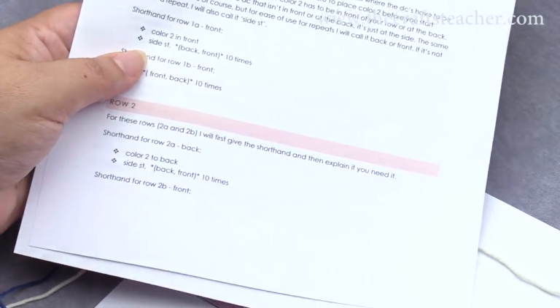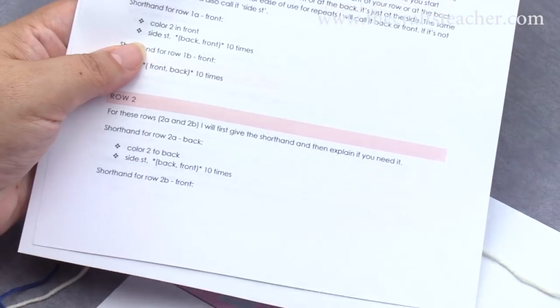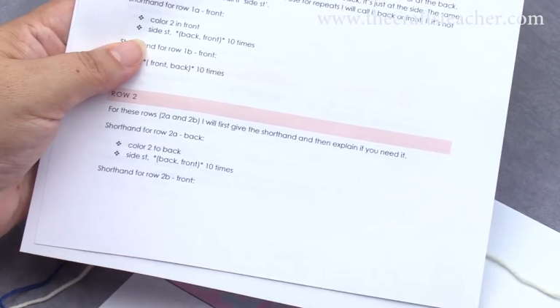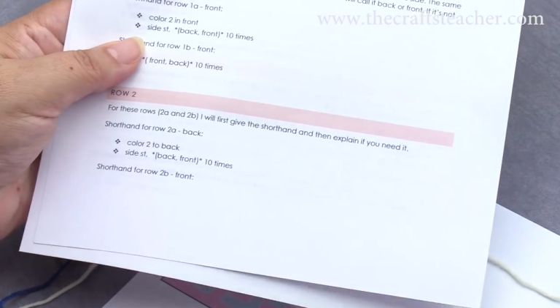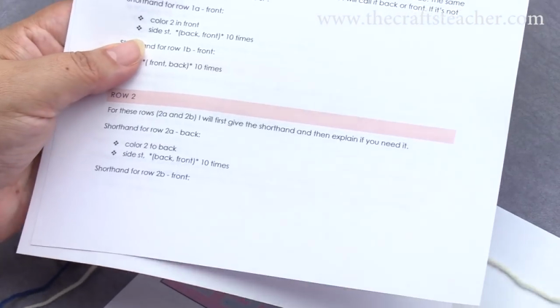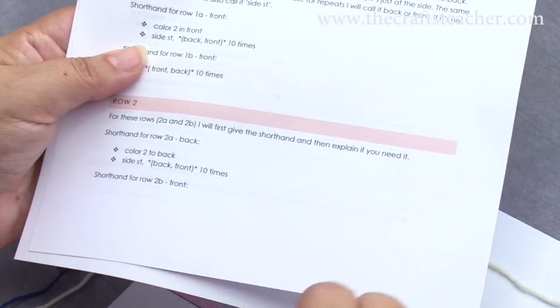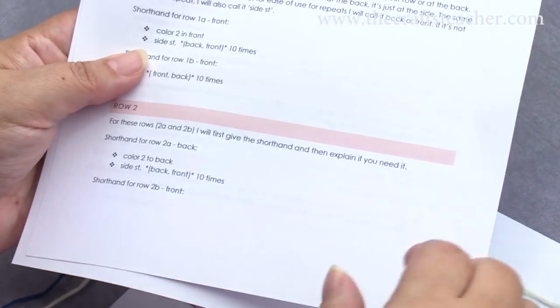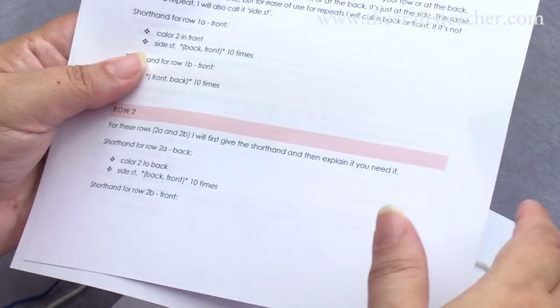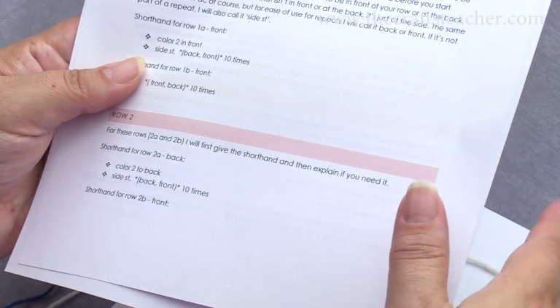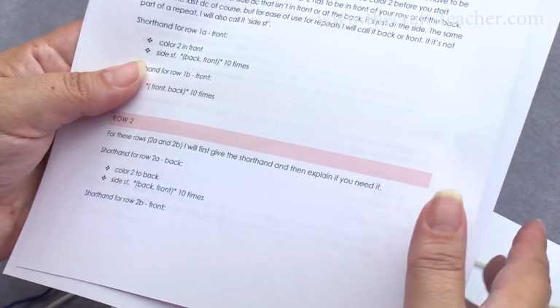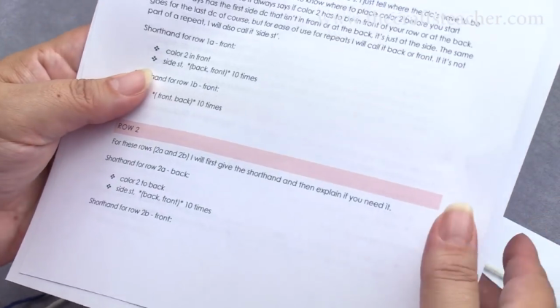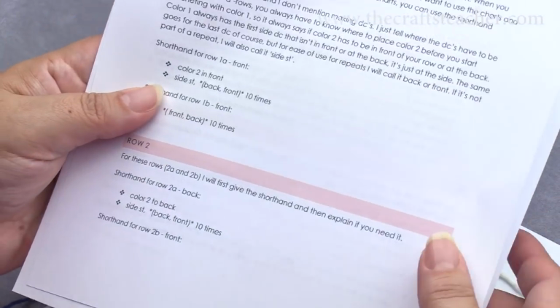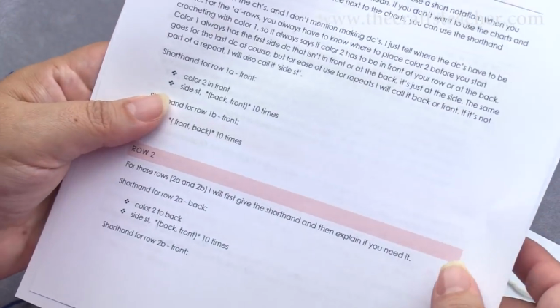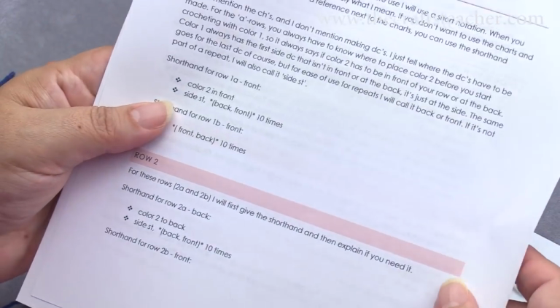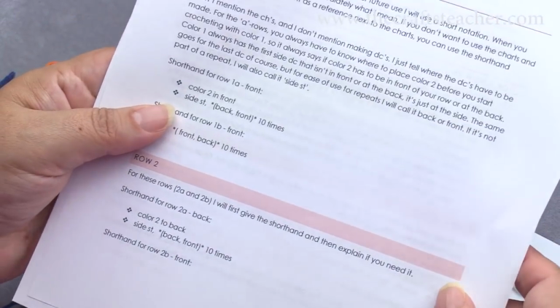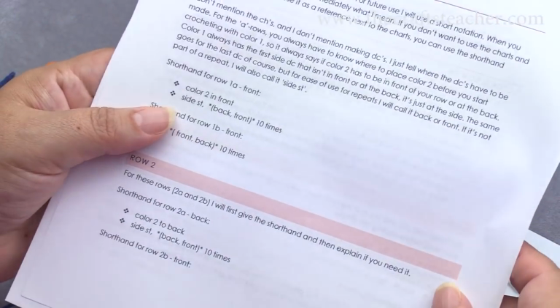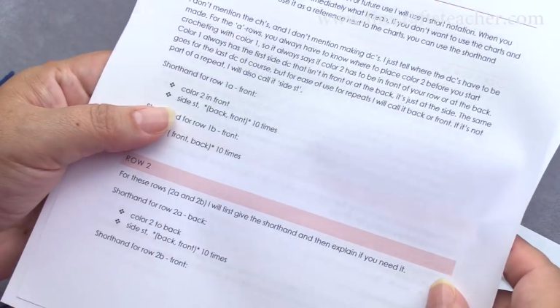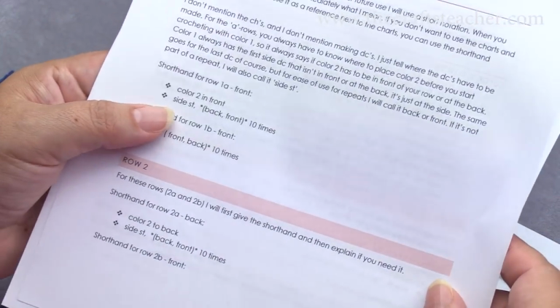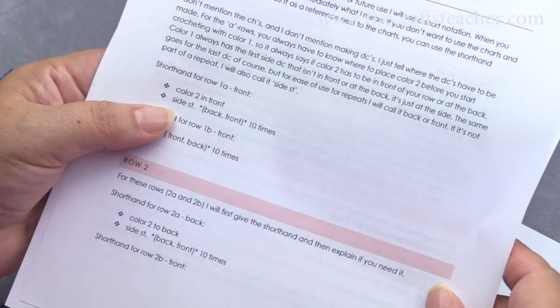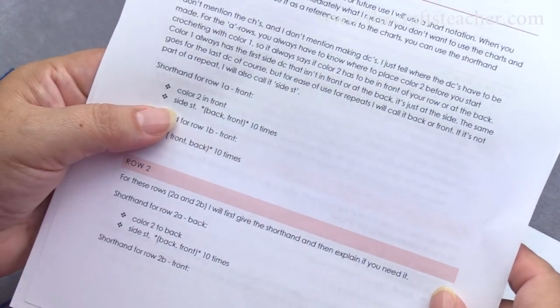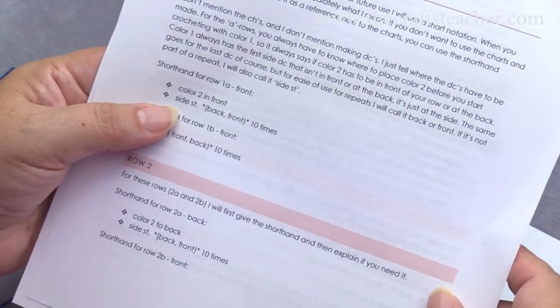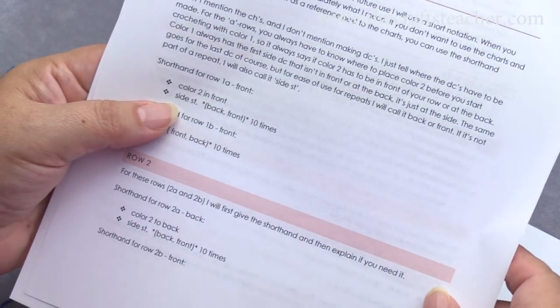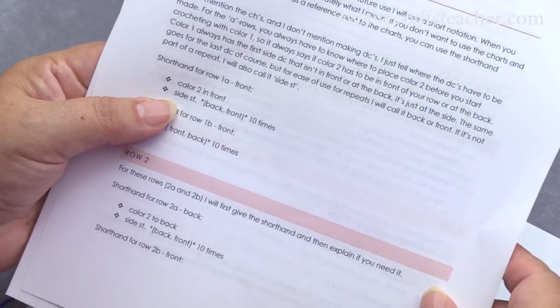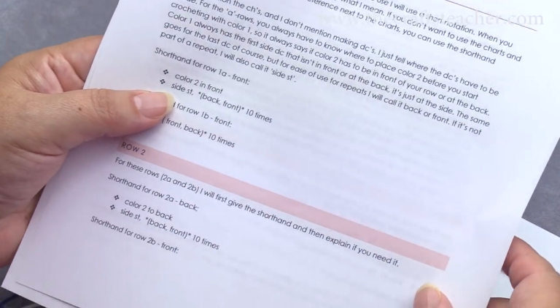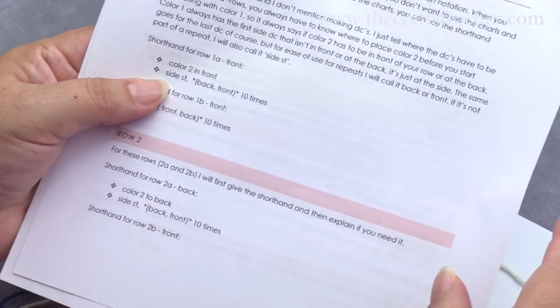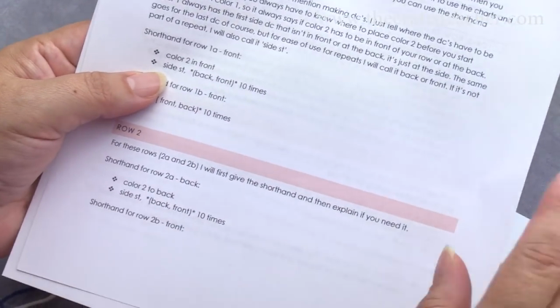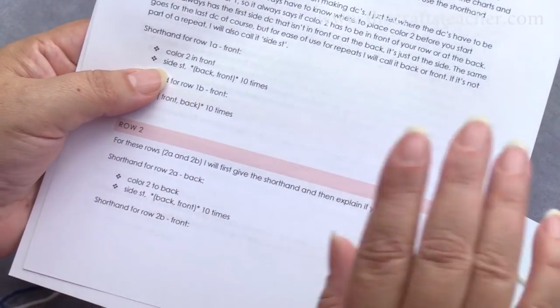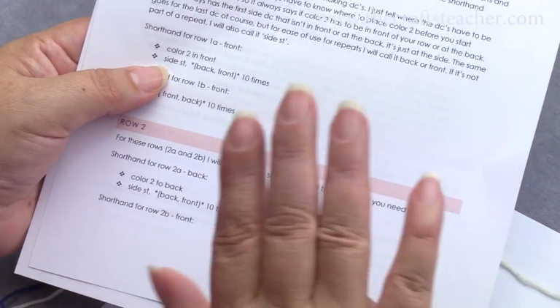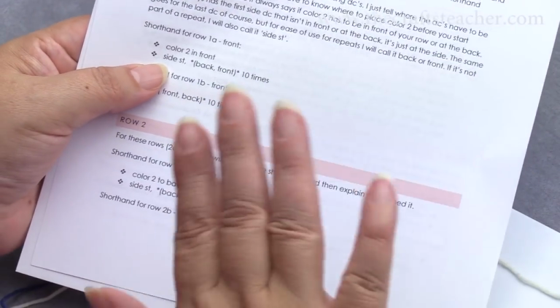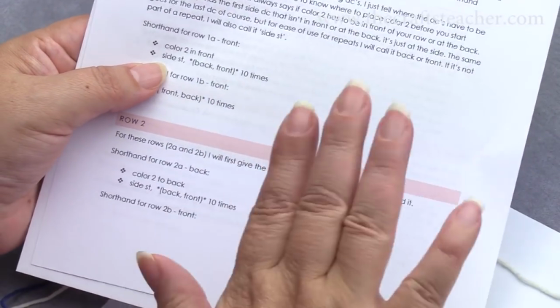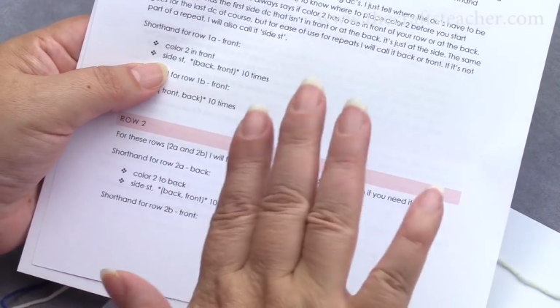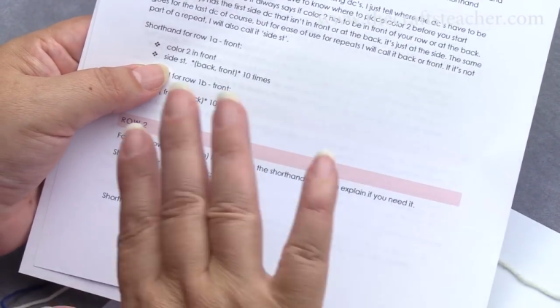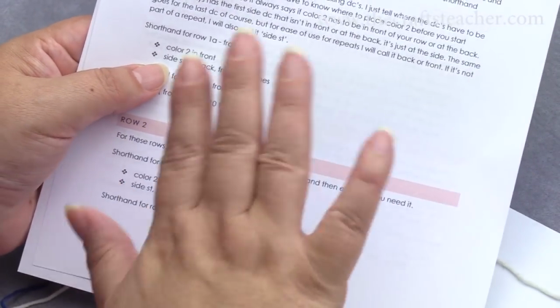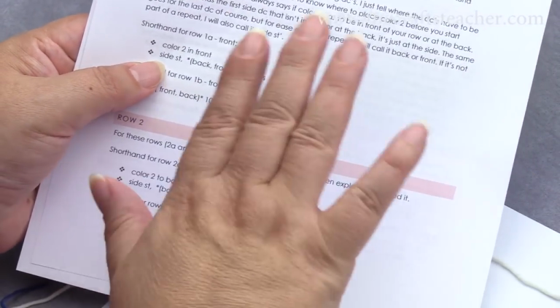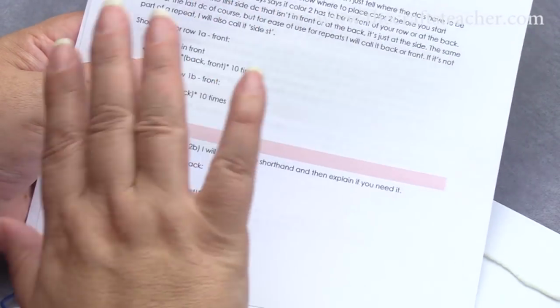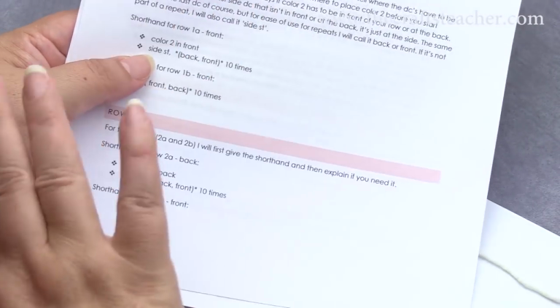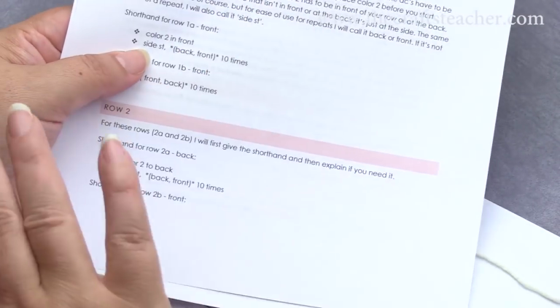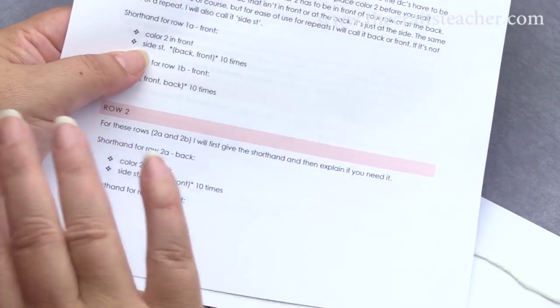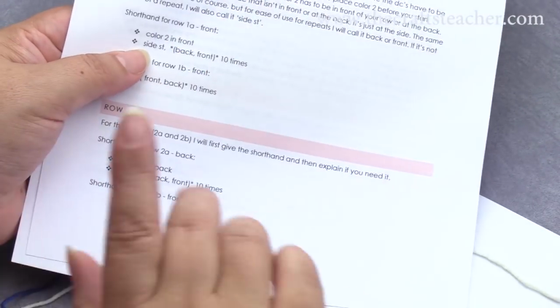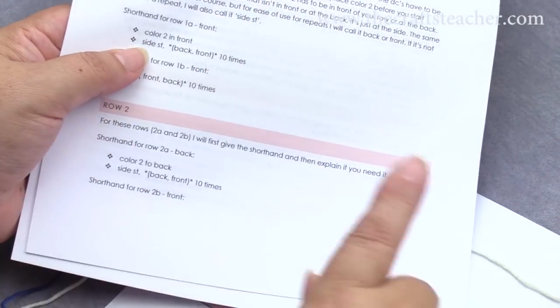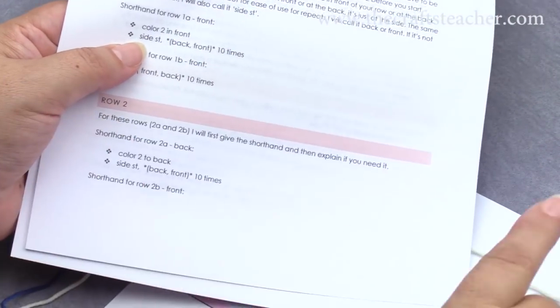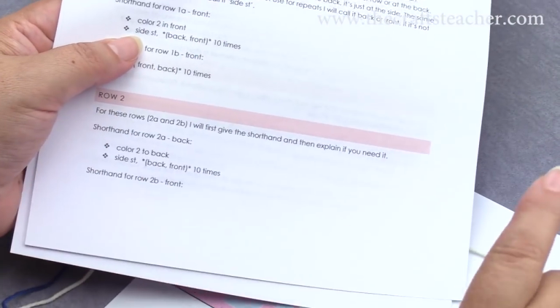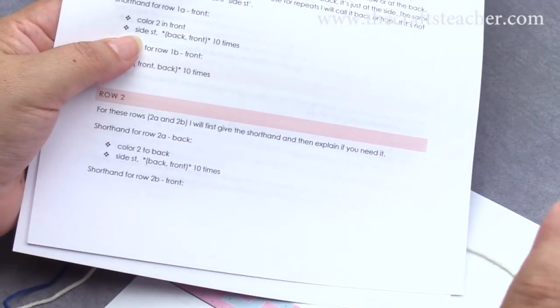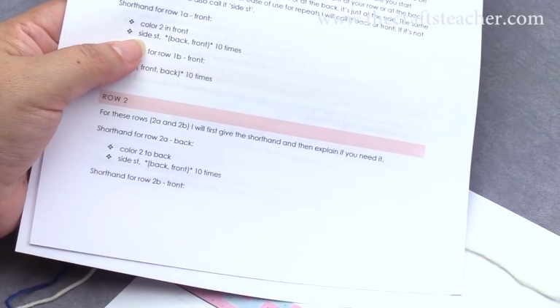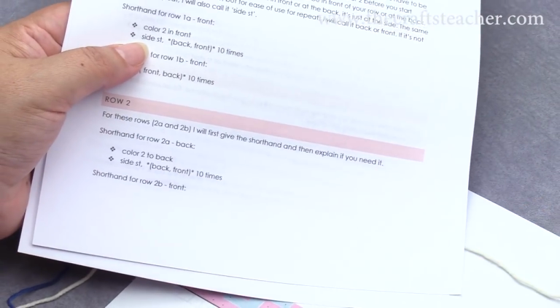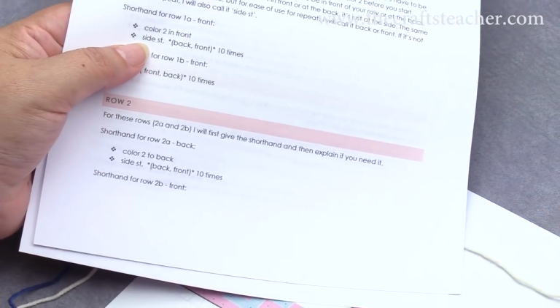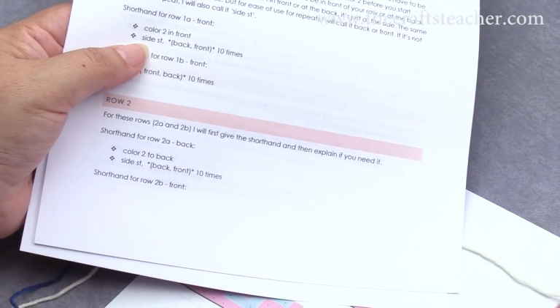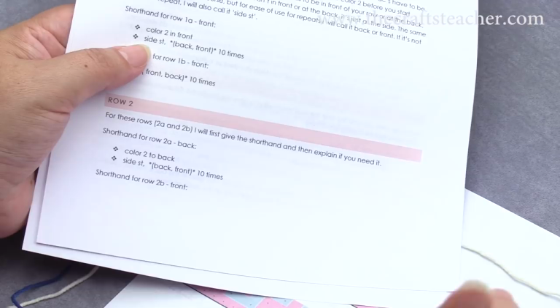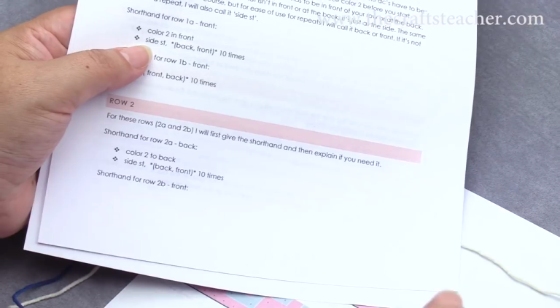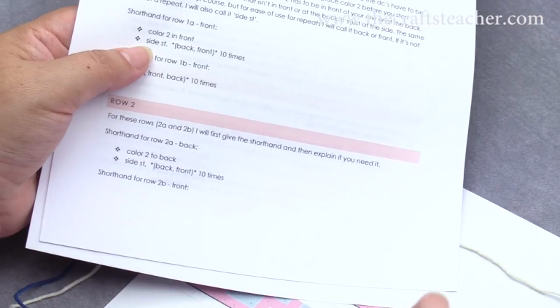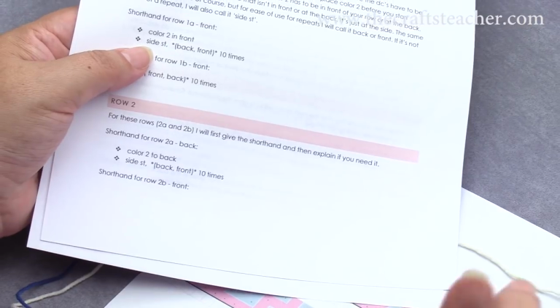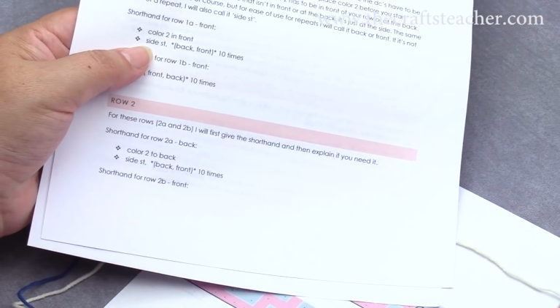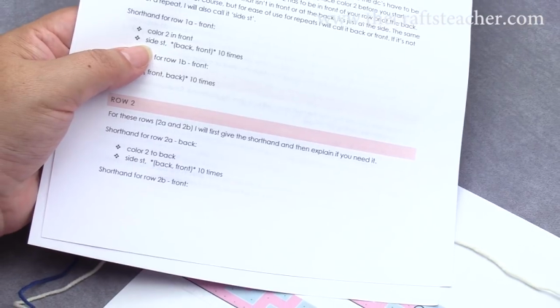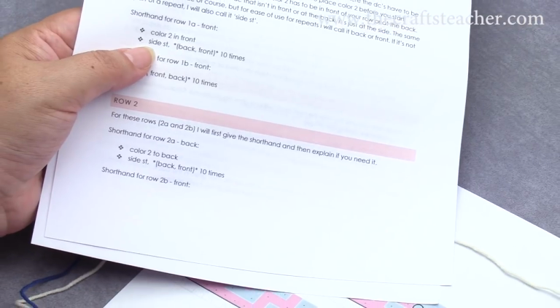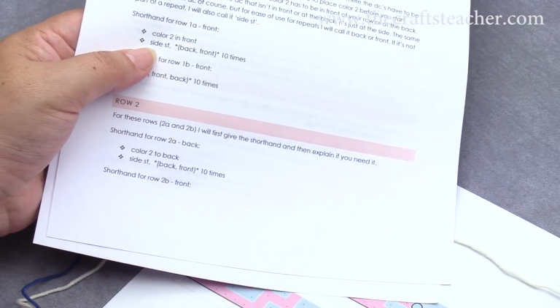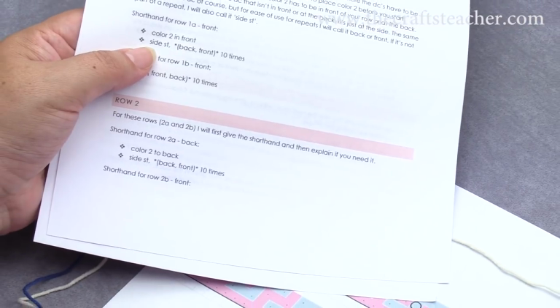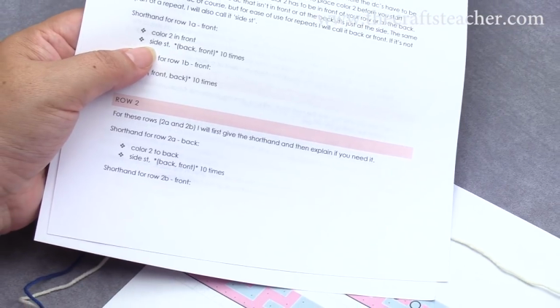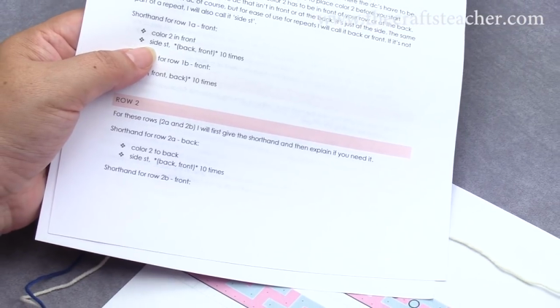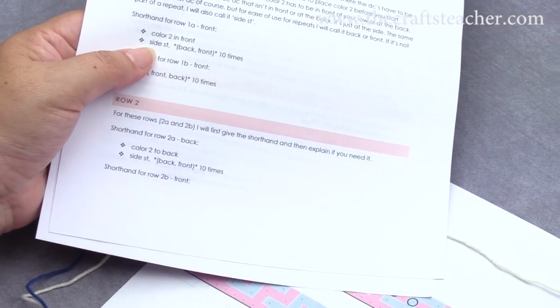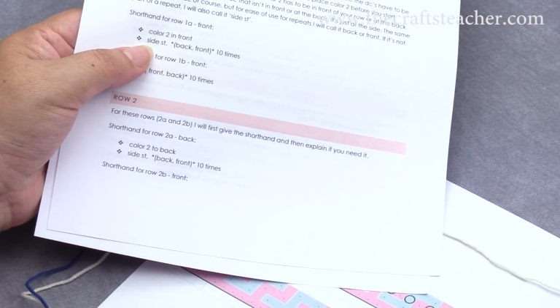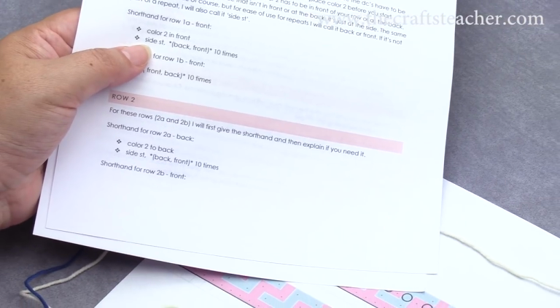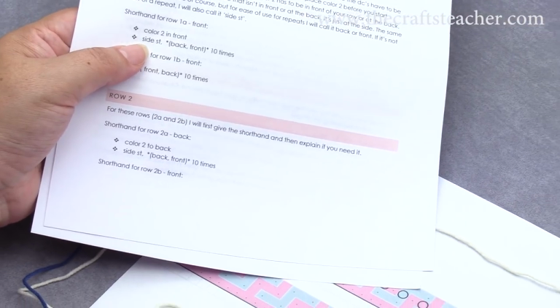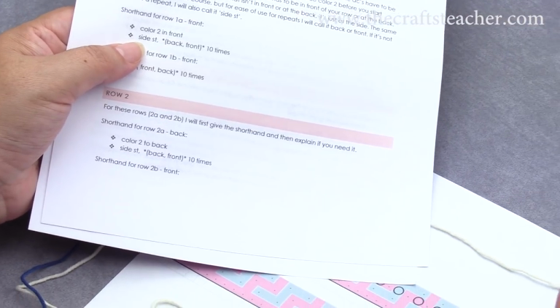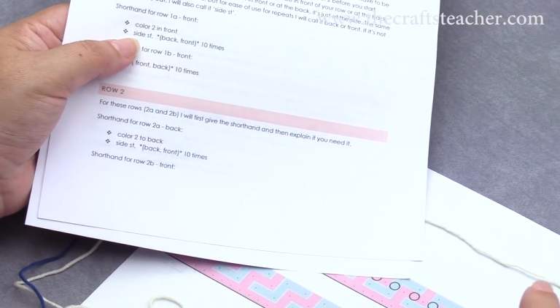For the A rows — well, I will show you that in the next row.